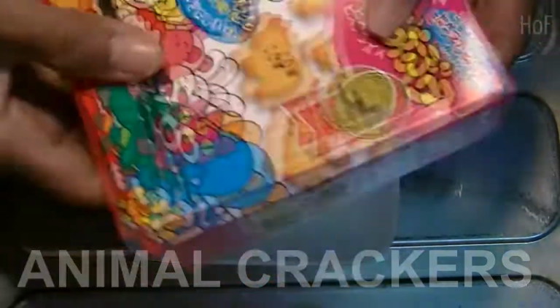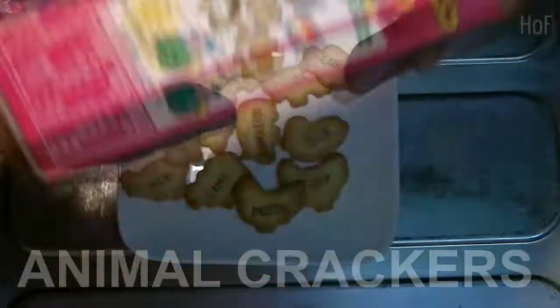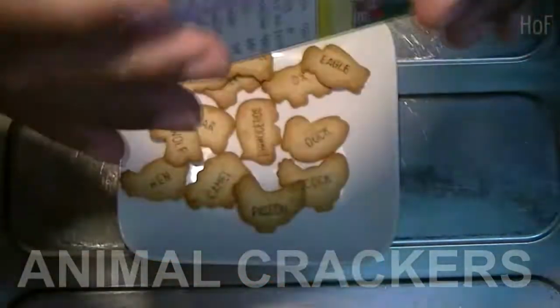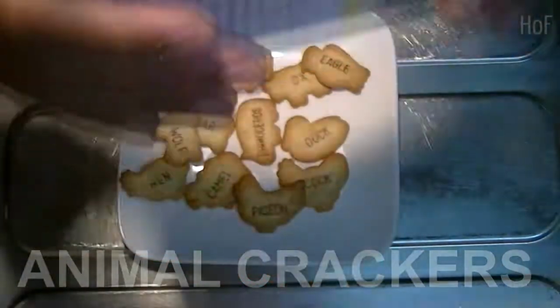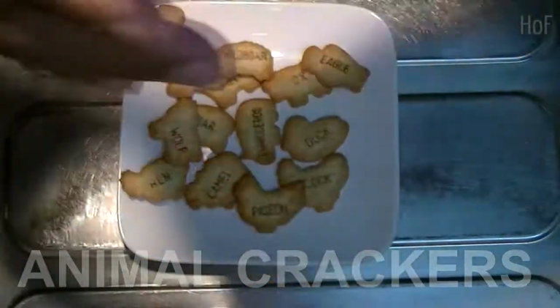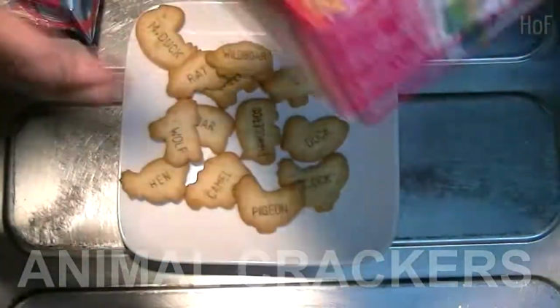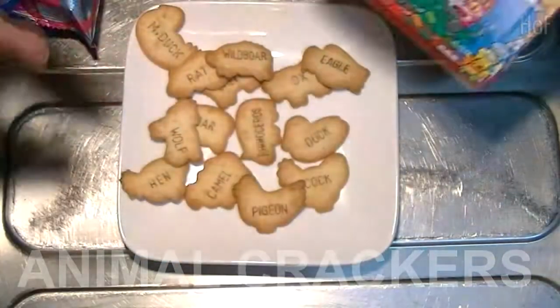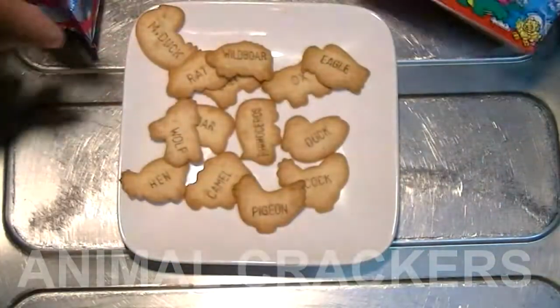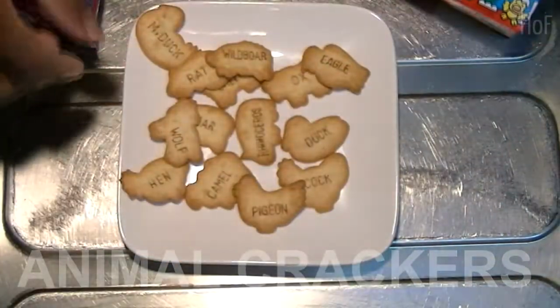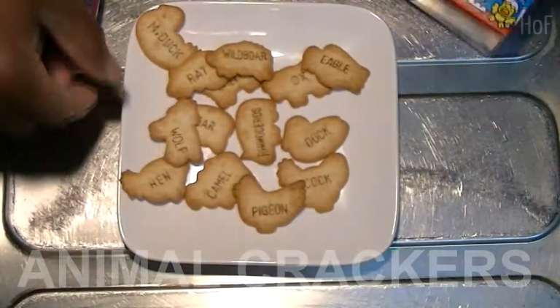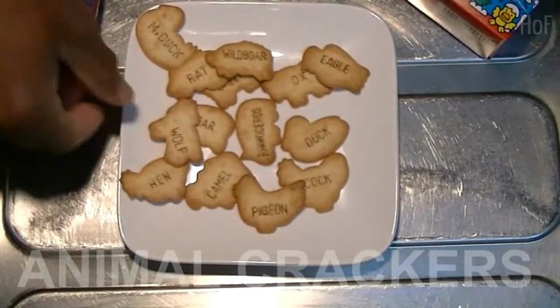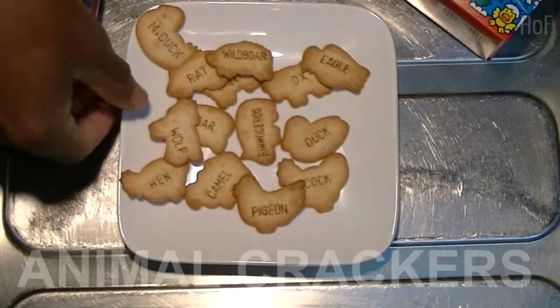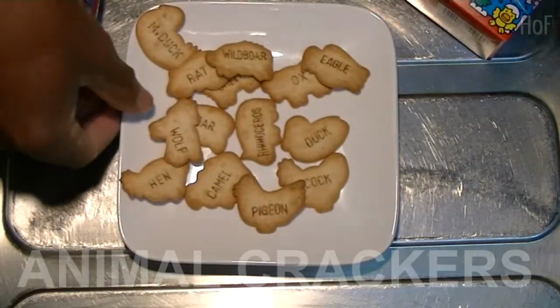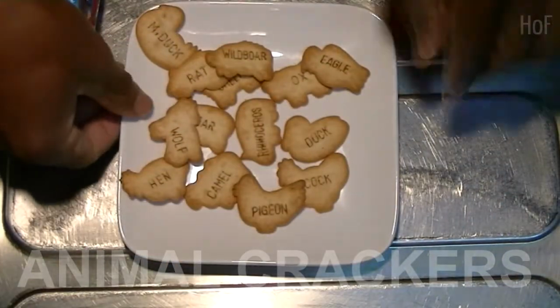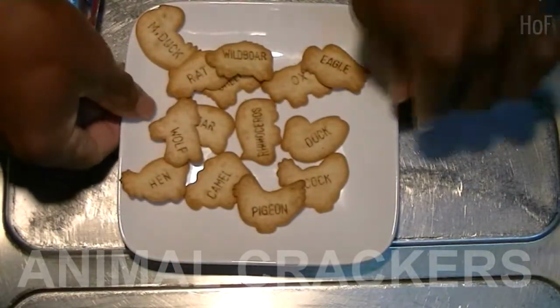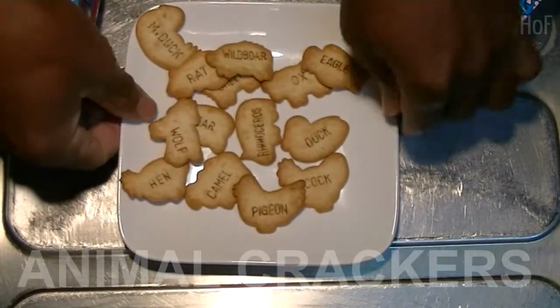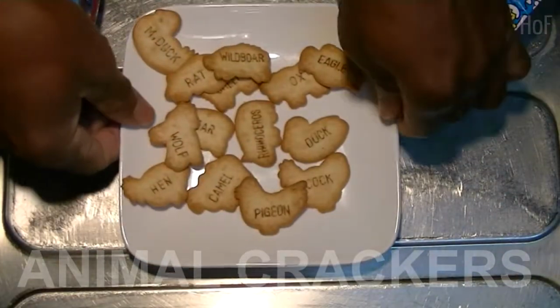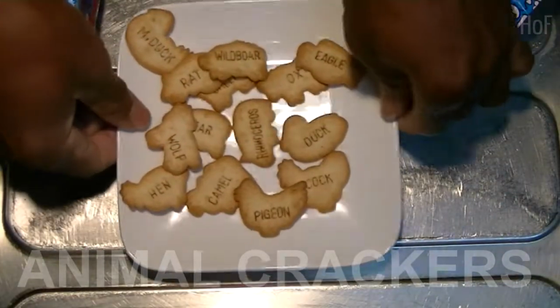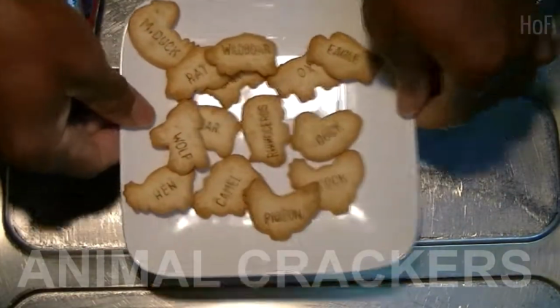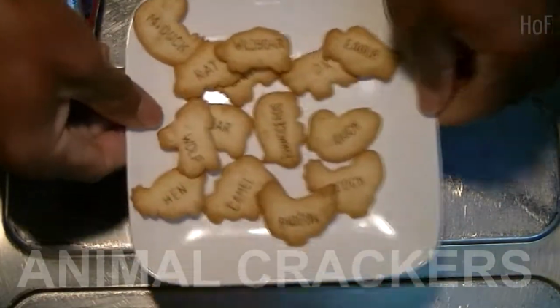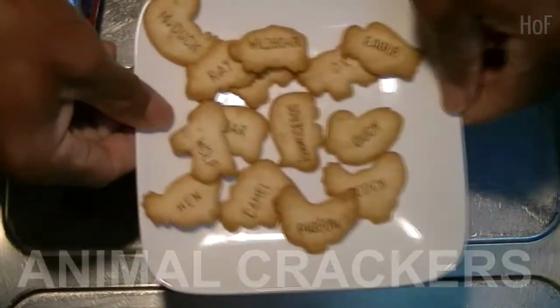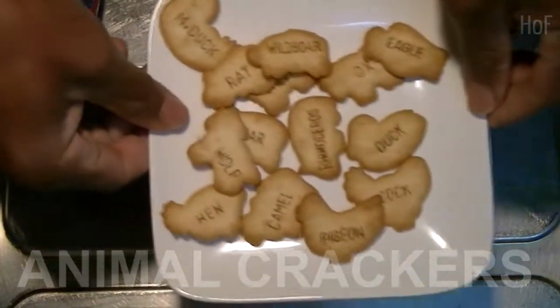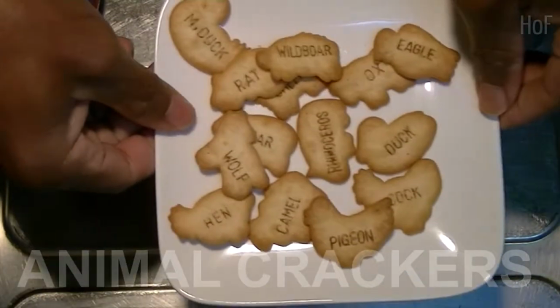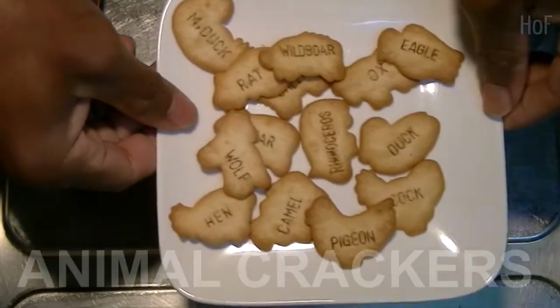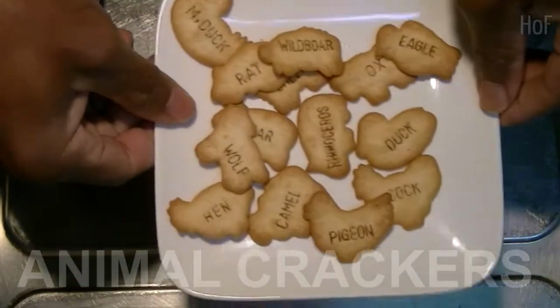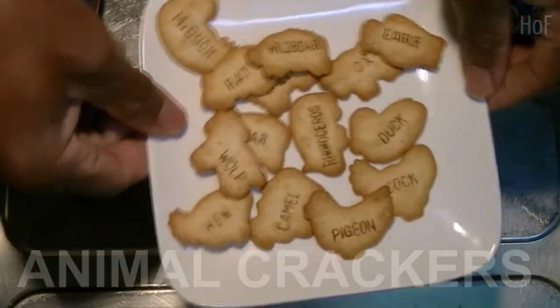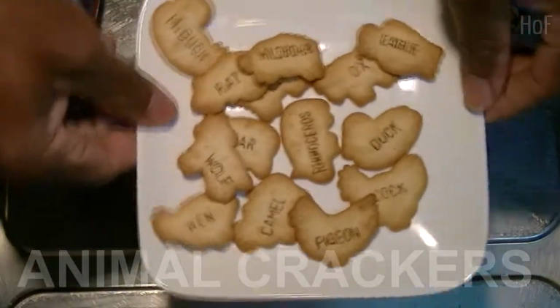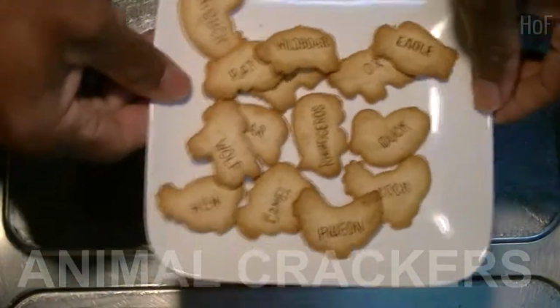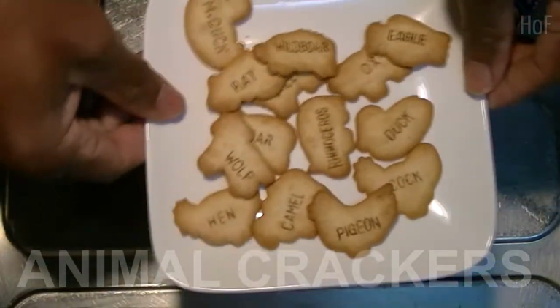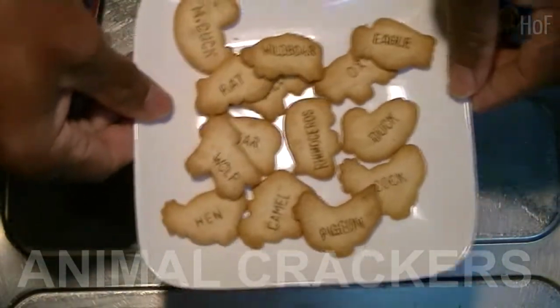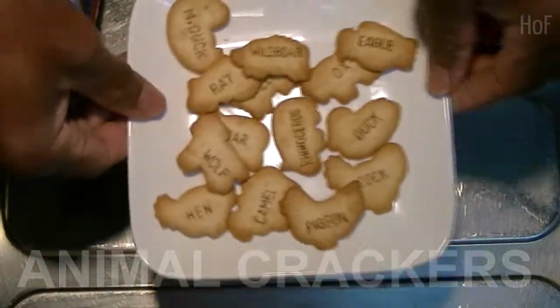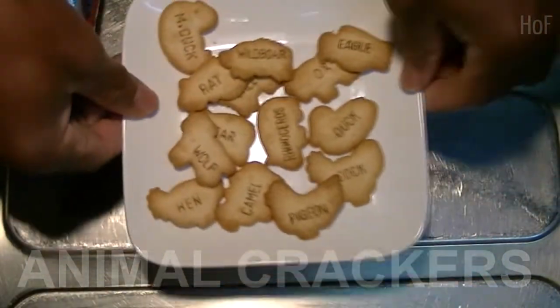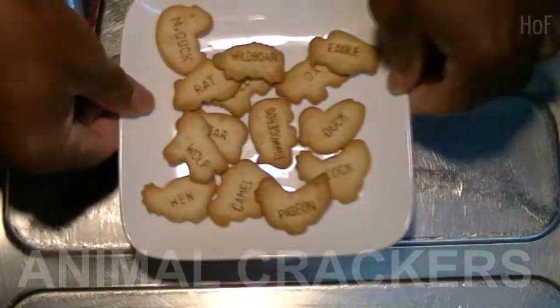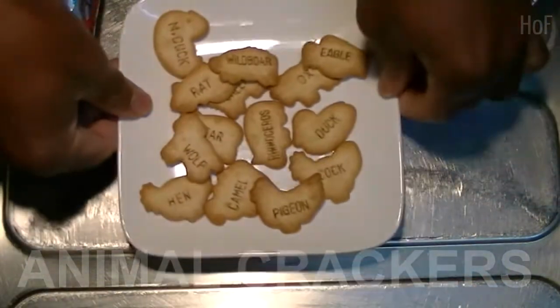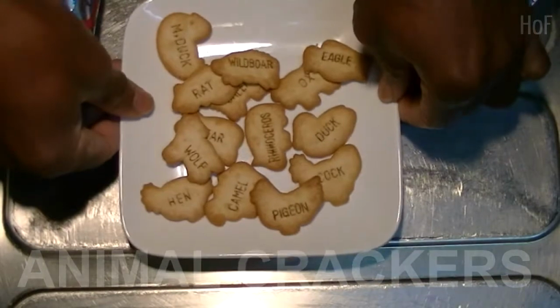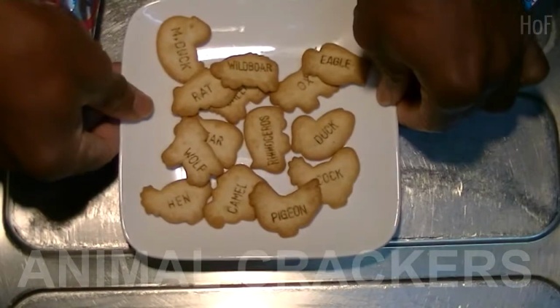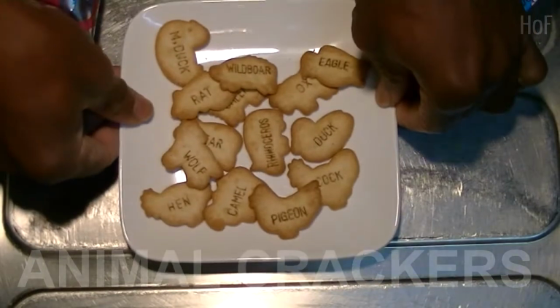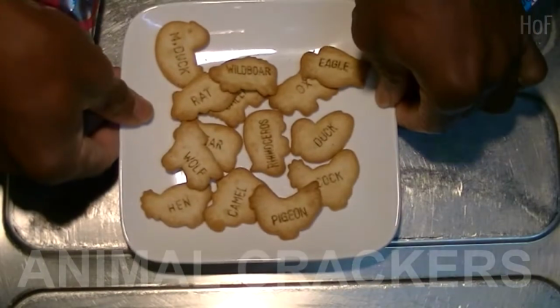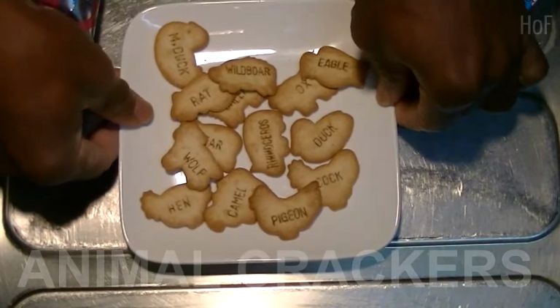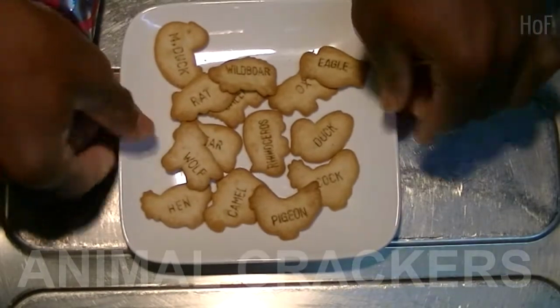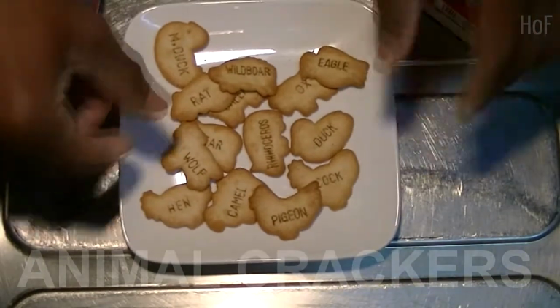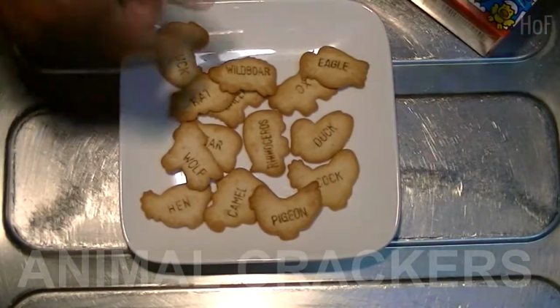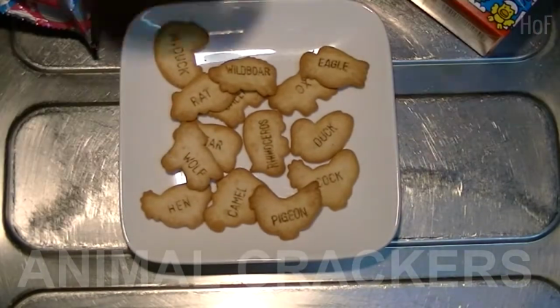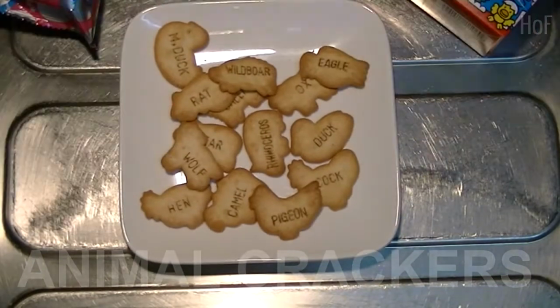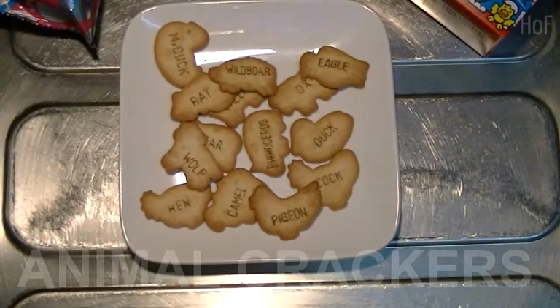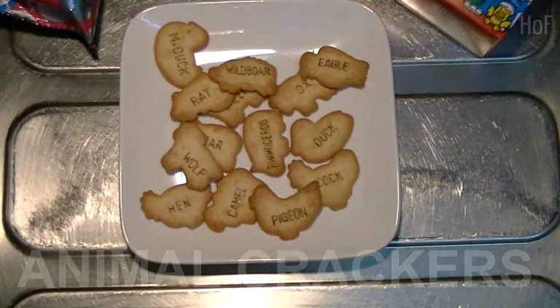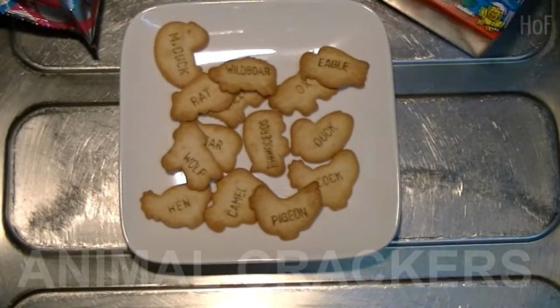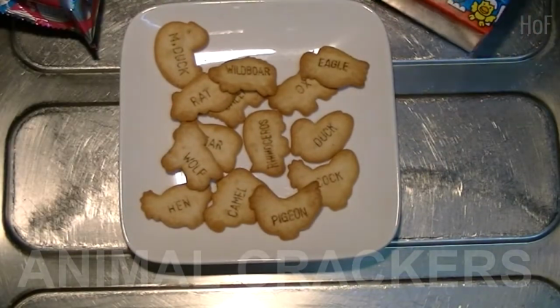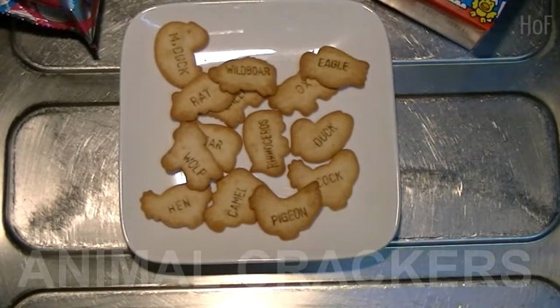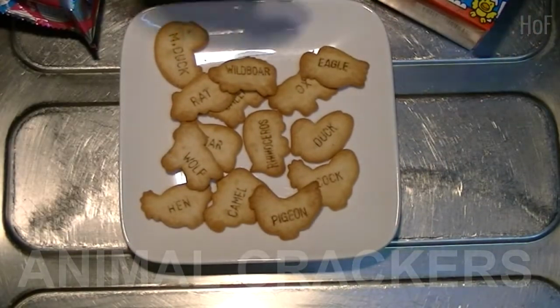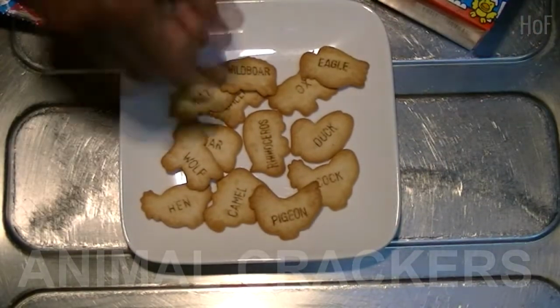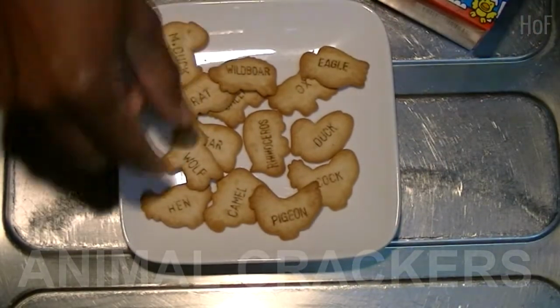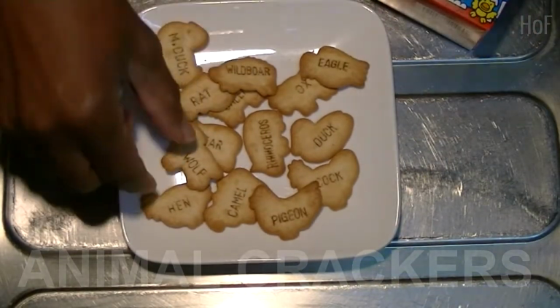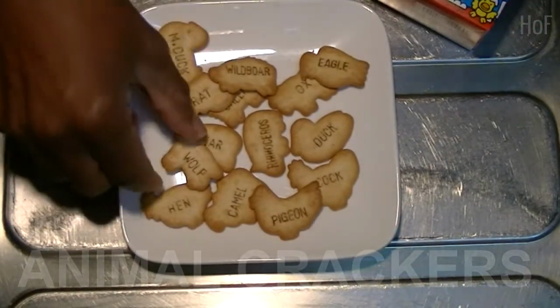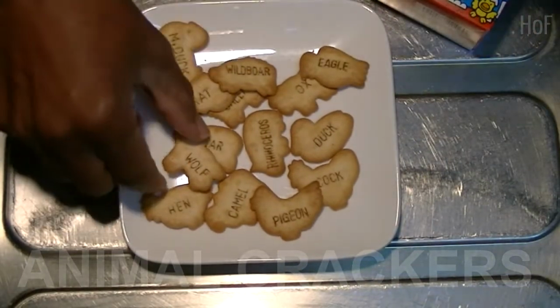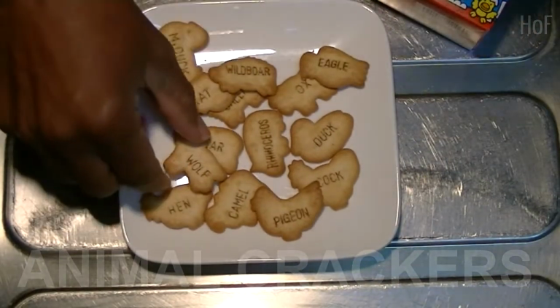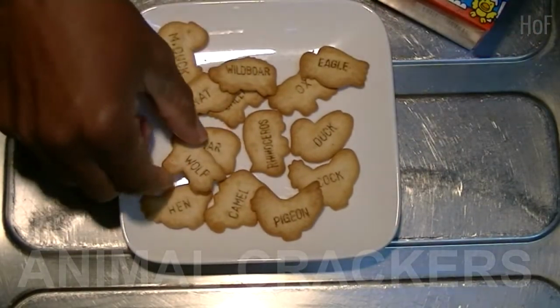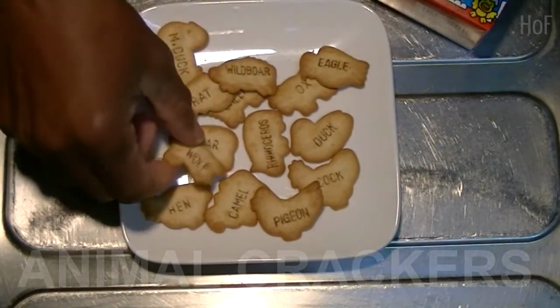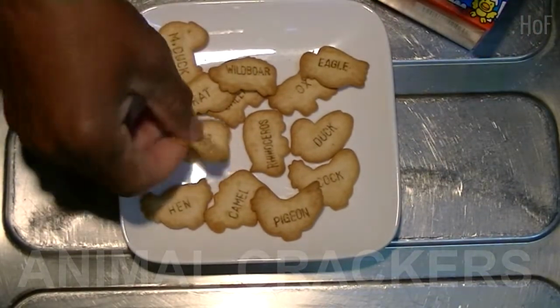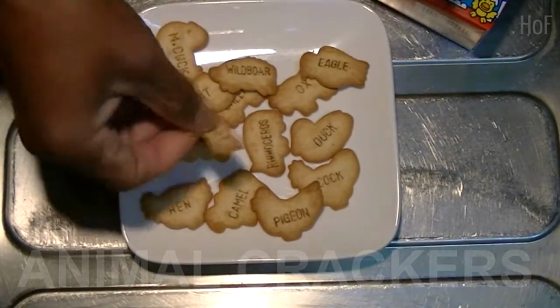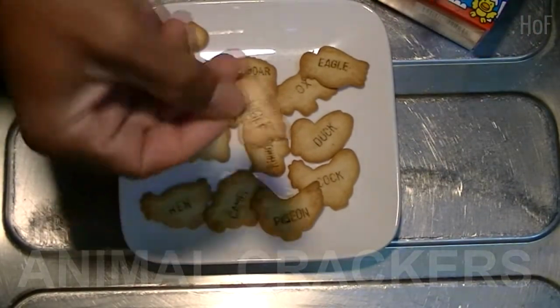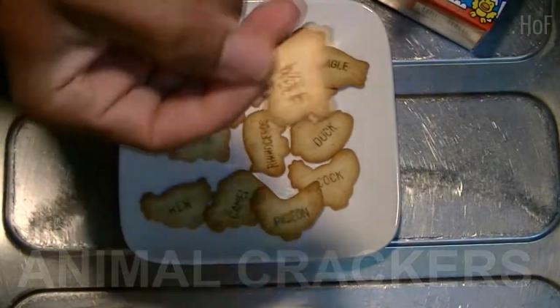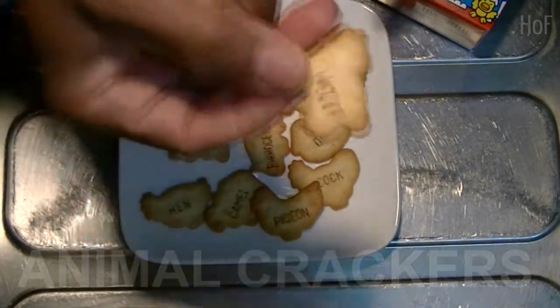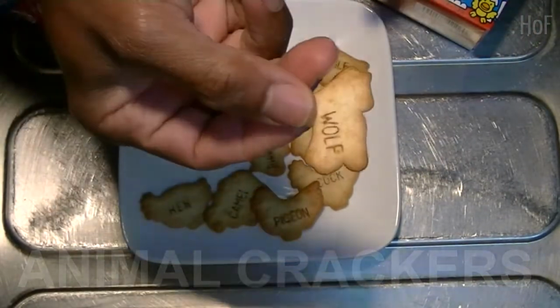Anyway, thanks for watching. I will enjoy my animal crackers and take care wherever you are. And now I'm going to eat this wolf.